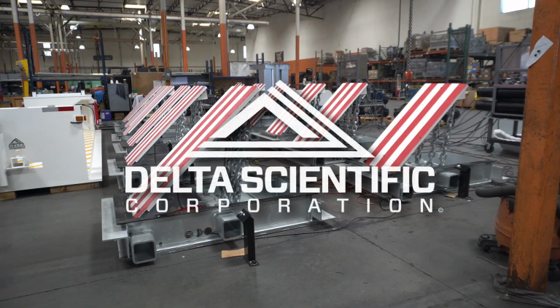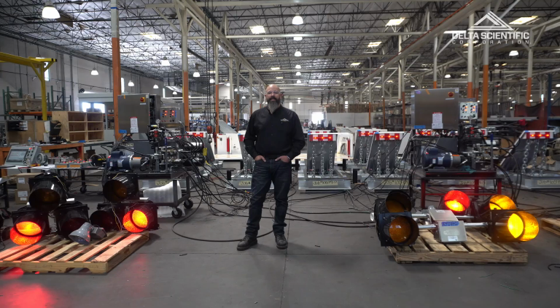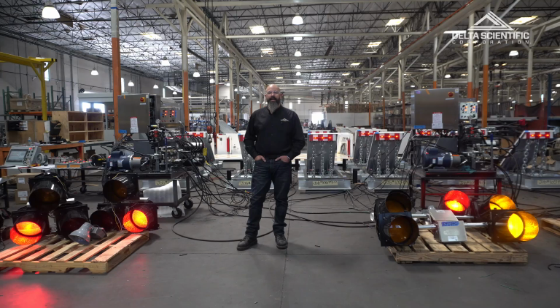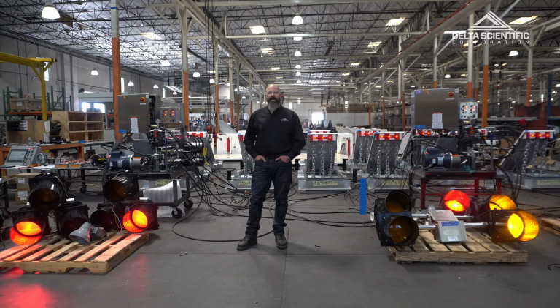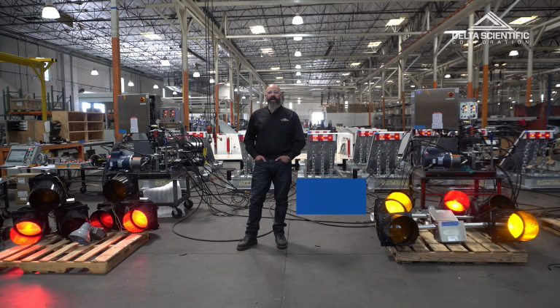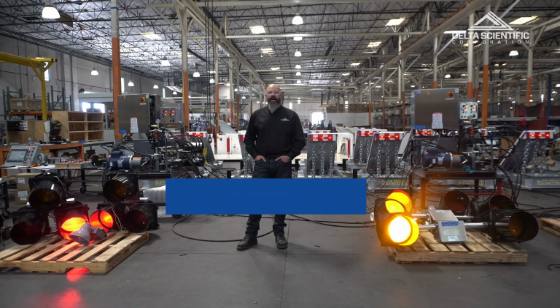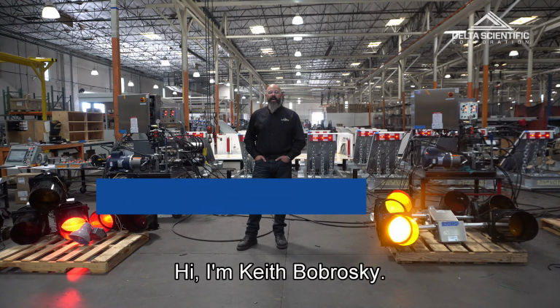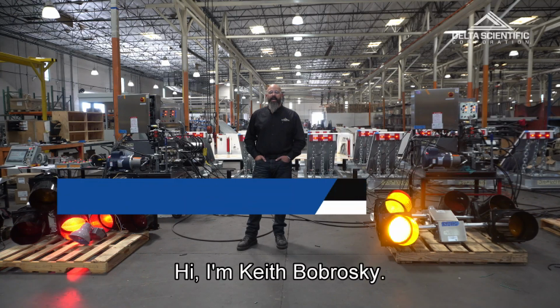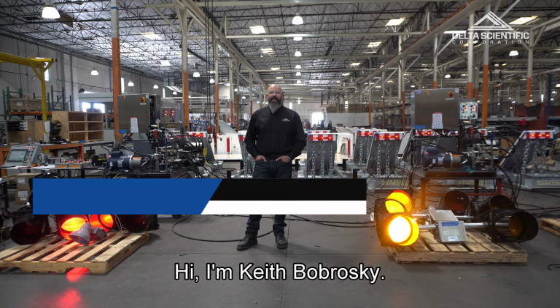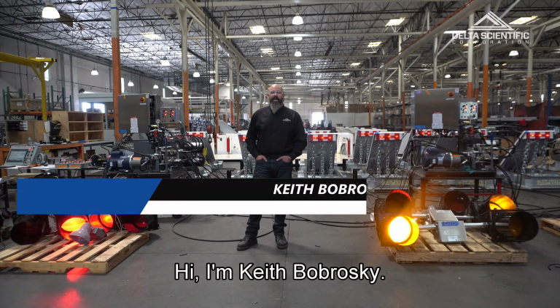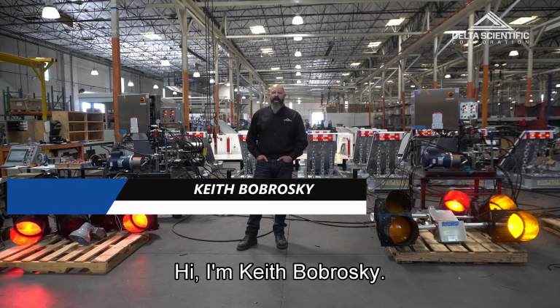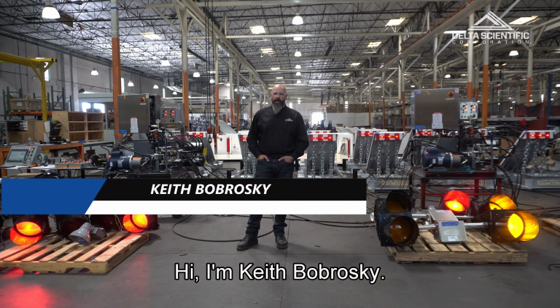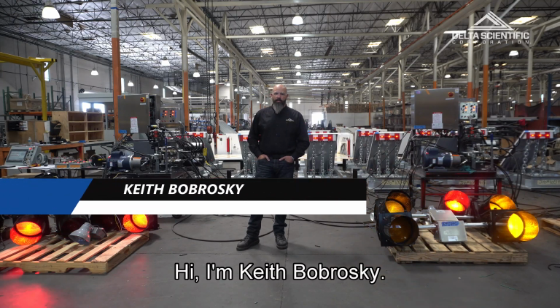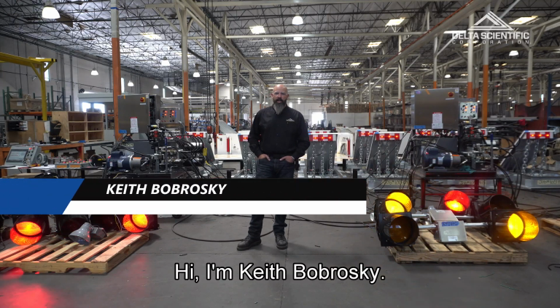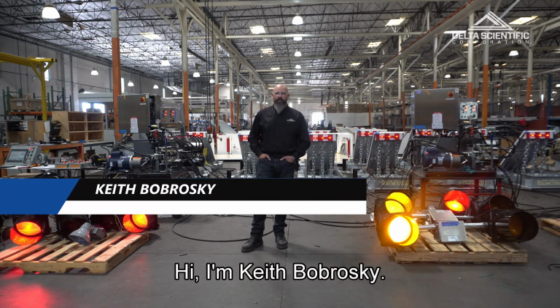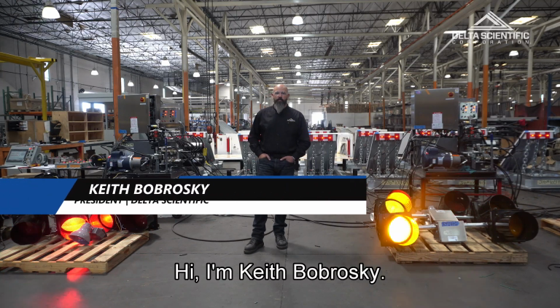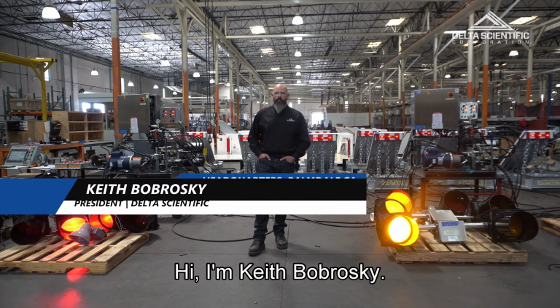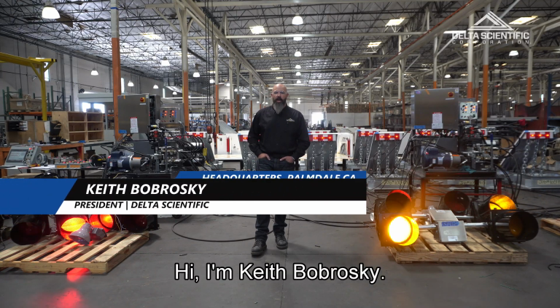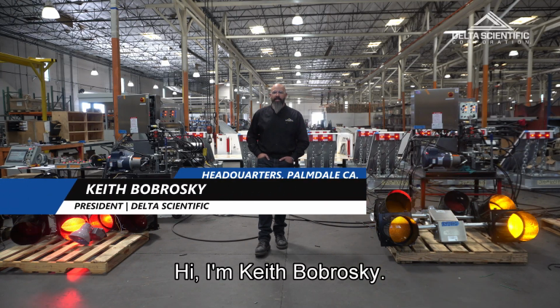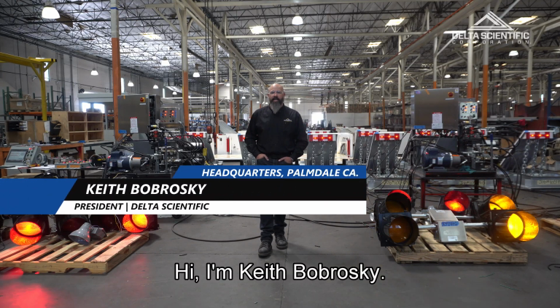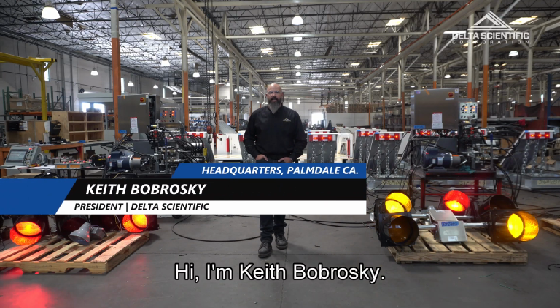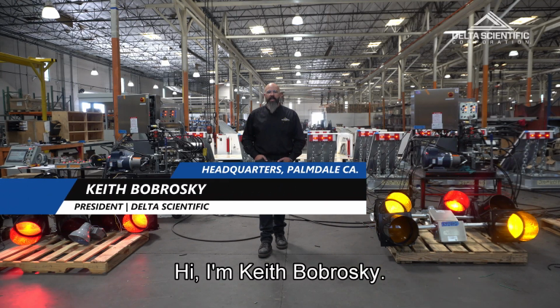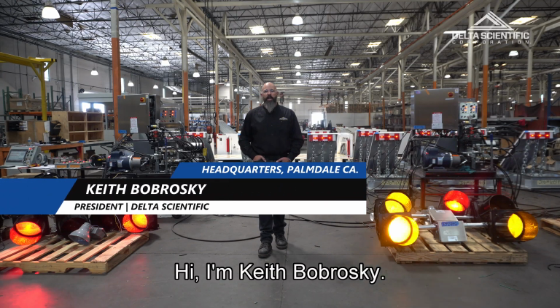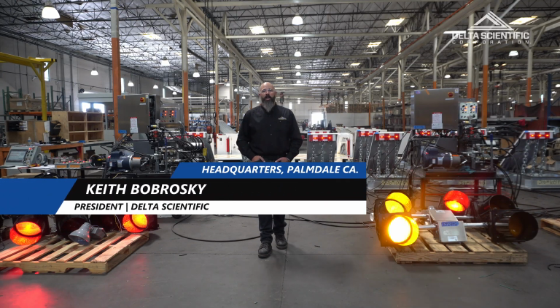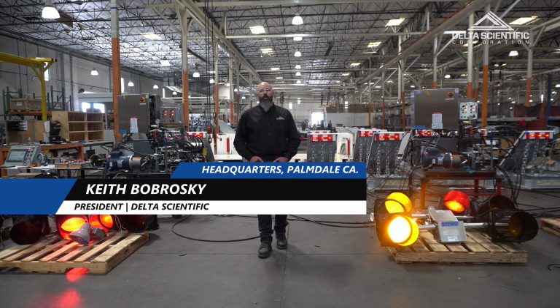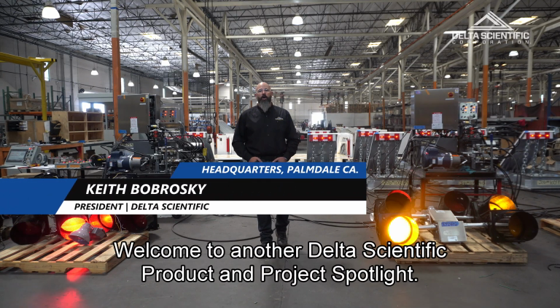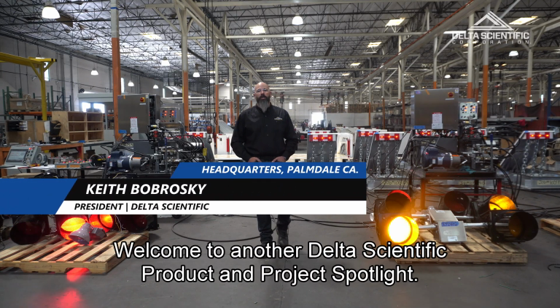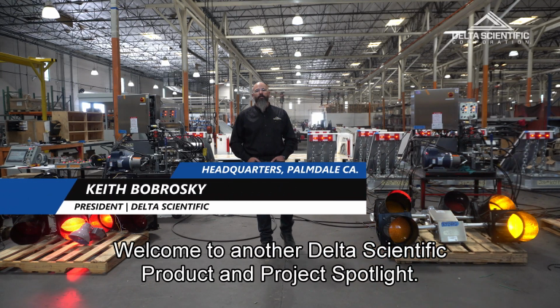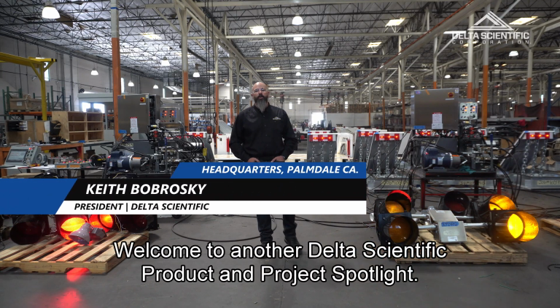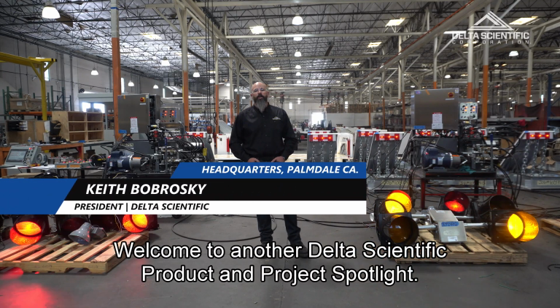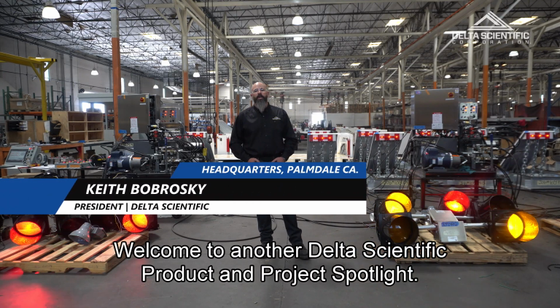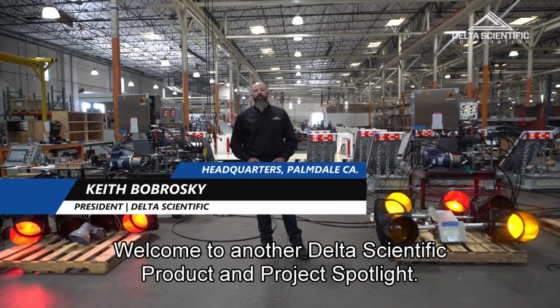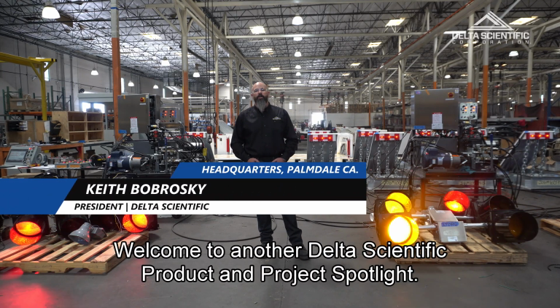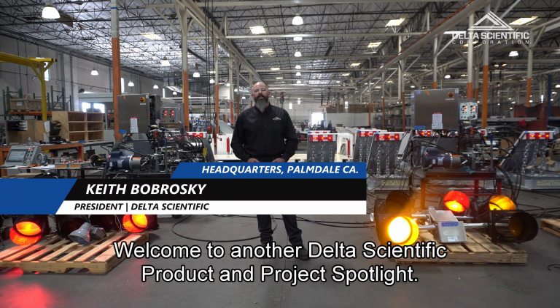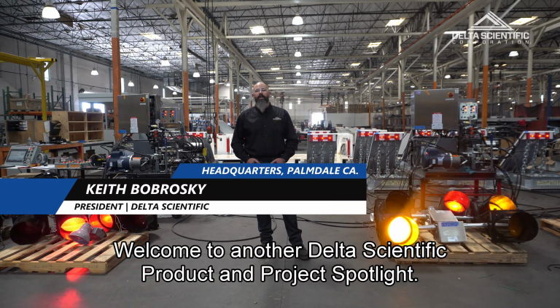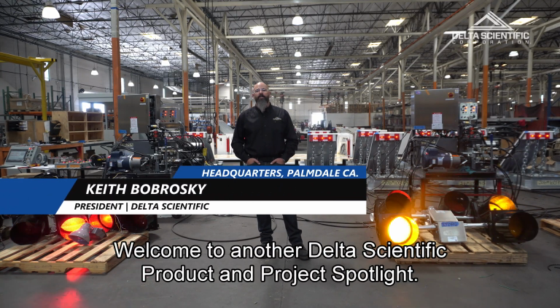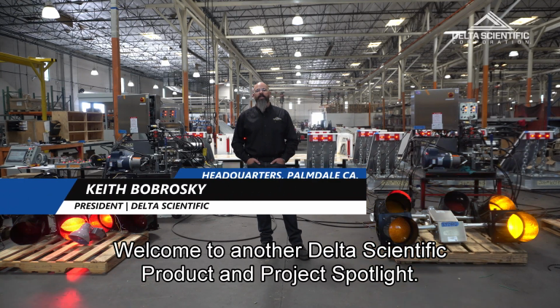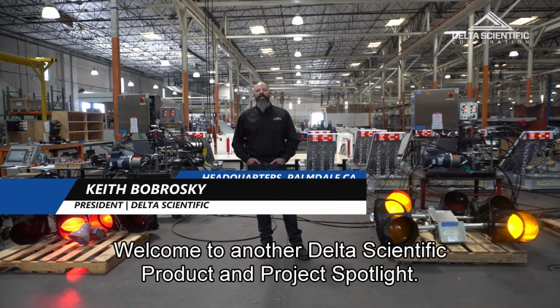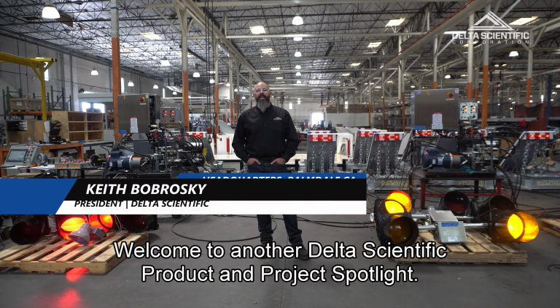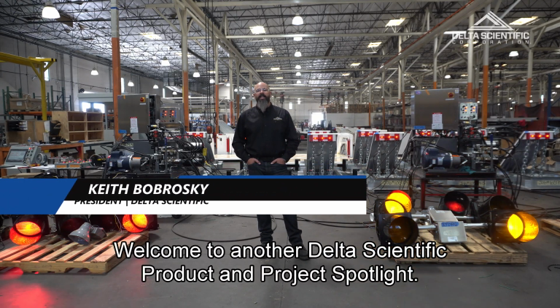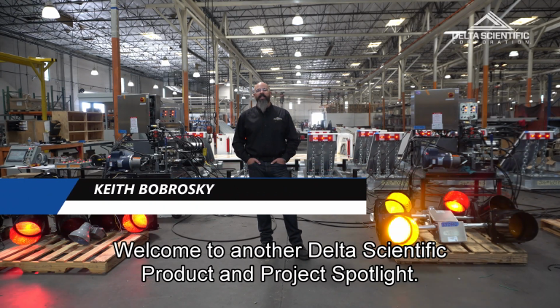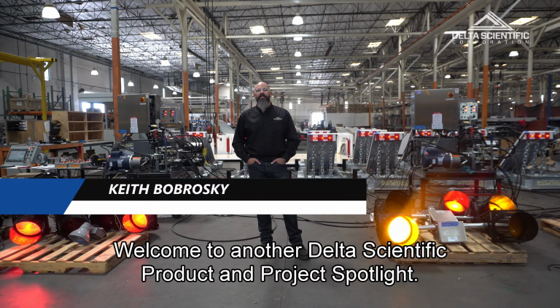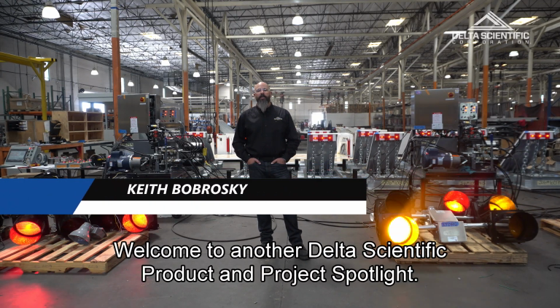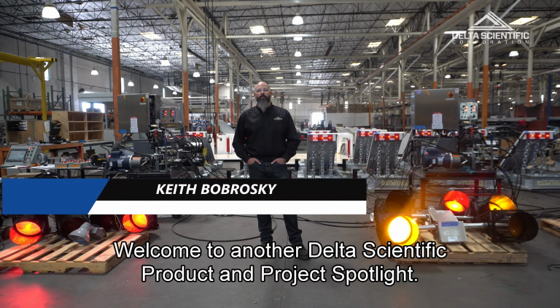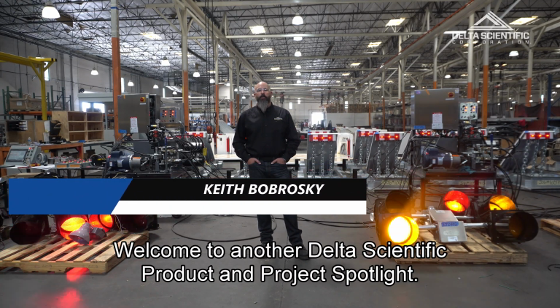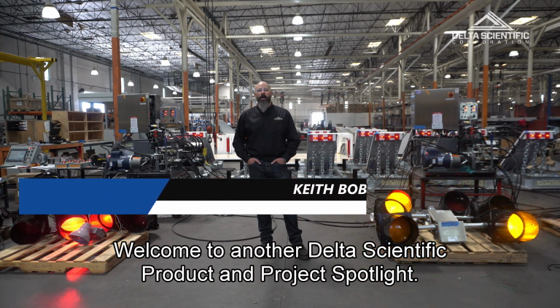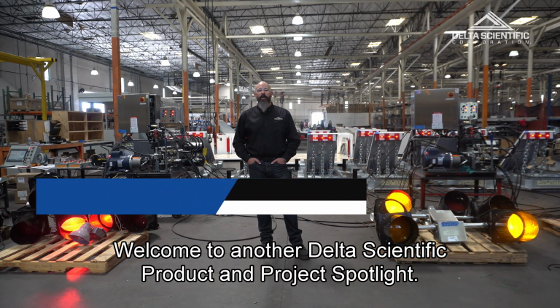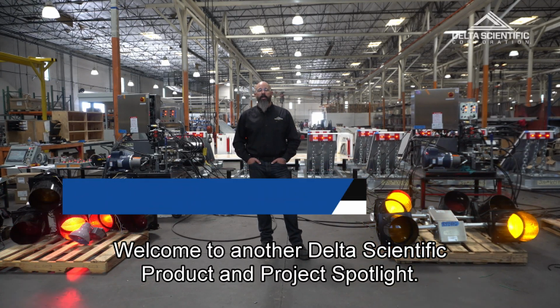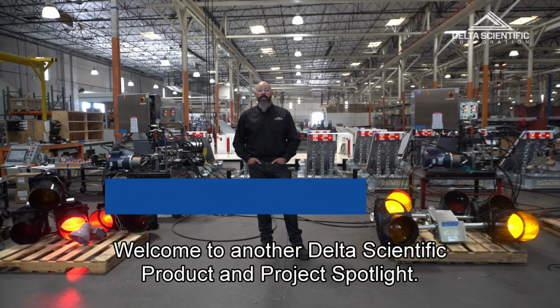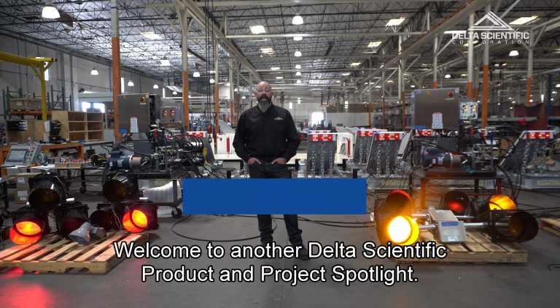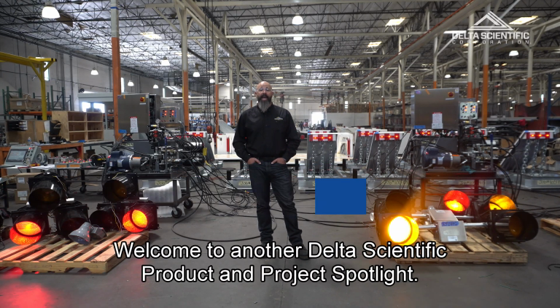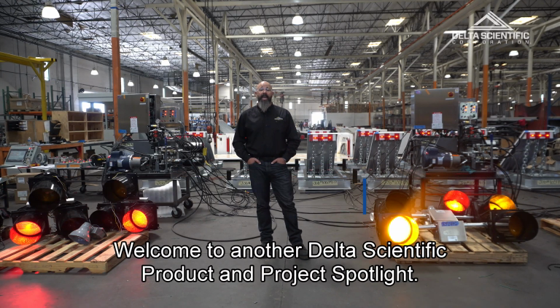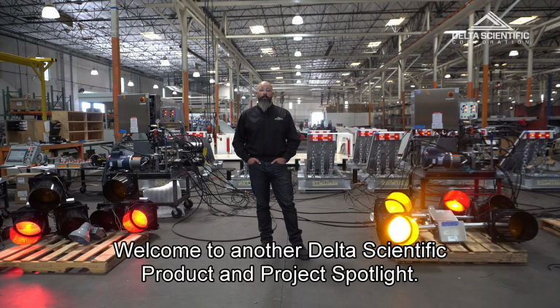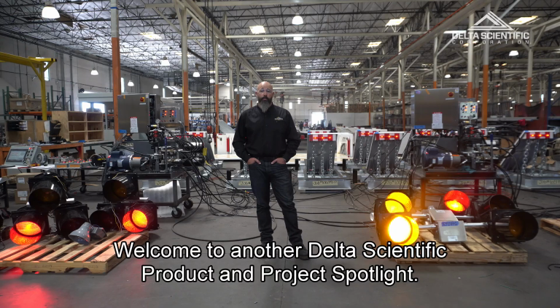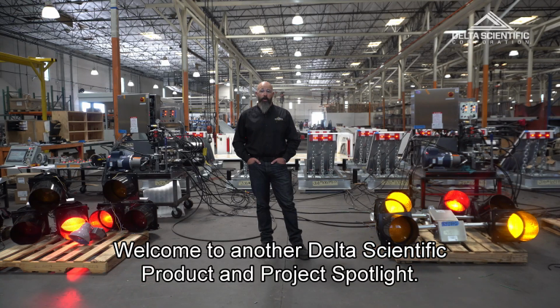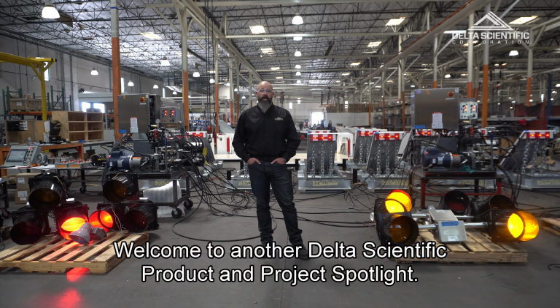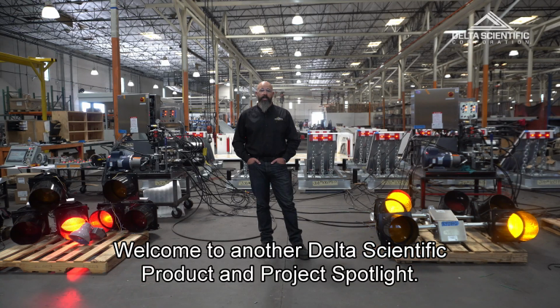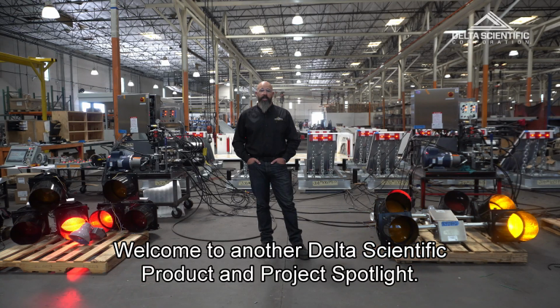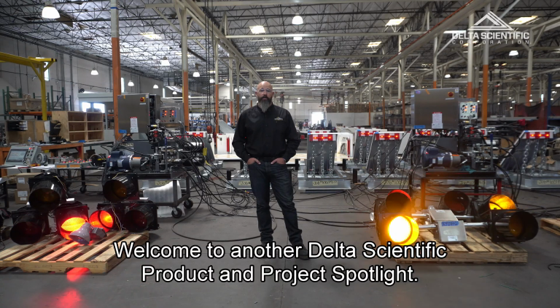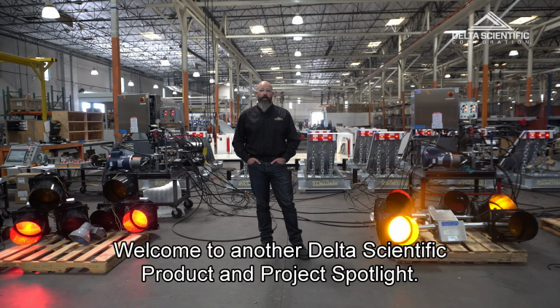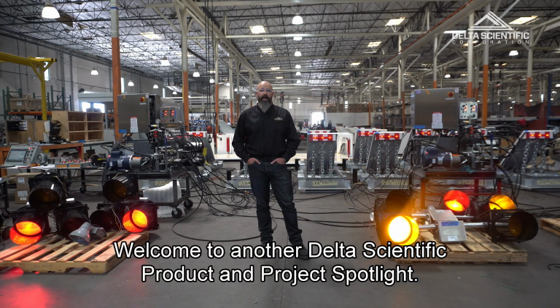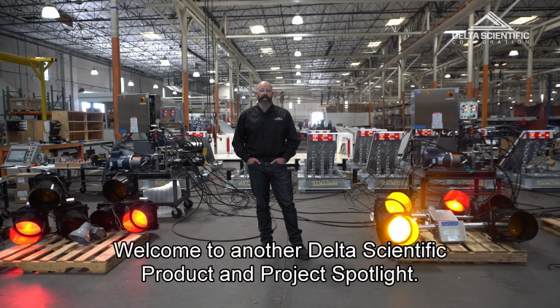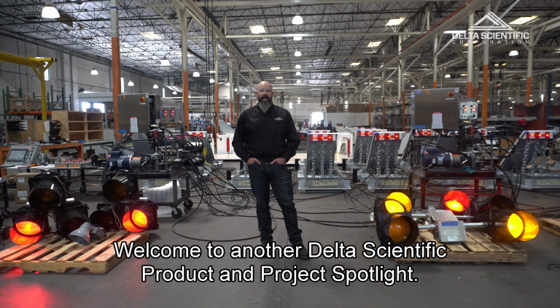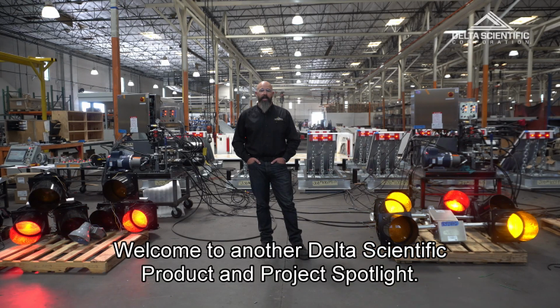Hi, I'm Keith Bobrowski. Welcome to another Delta Scientific Product and Project Spotlight.